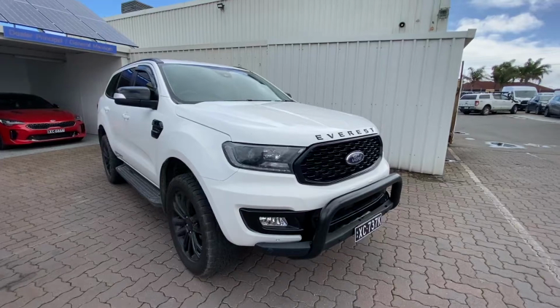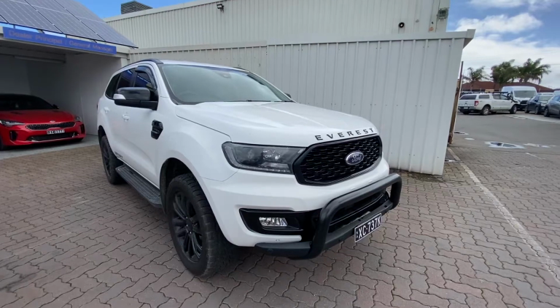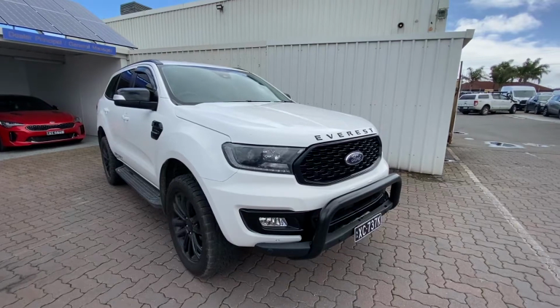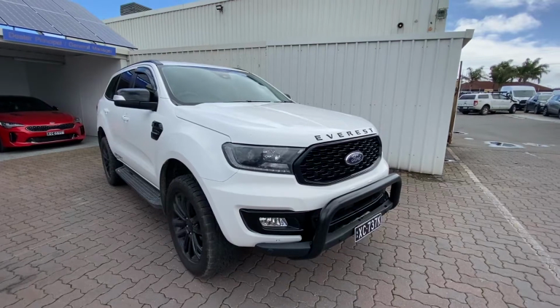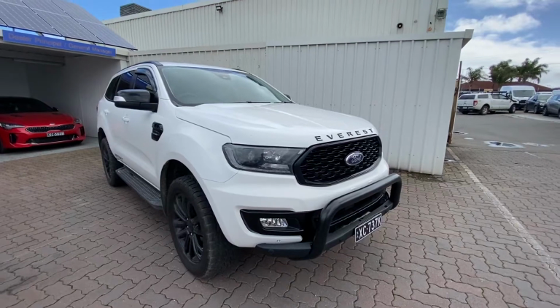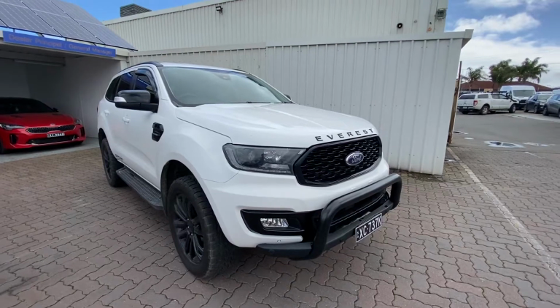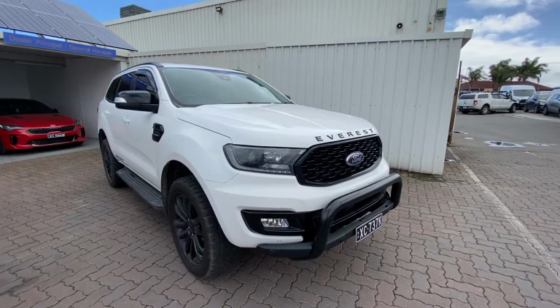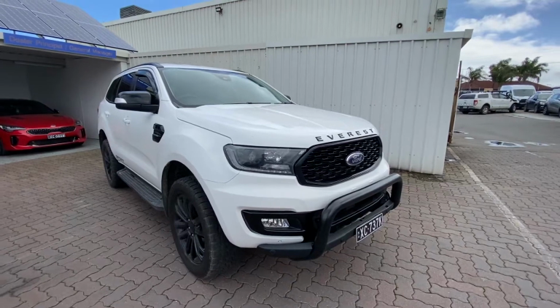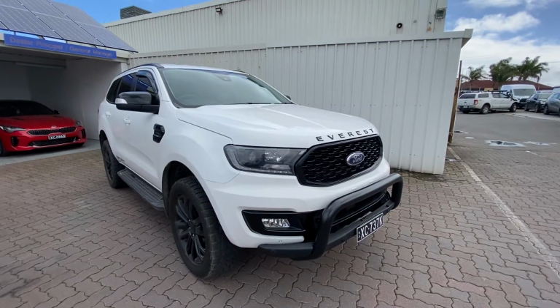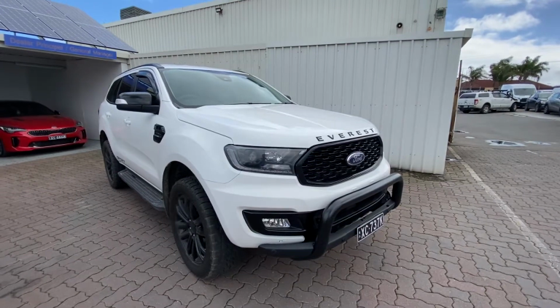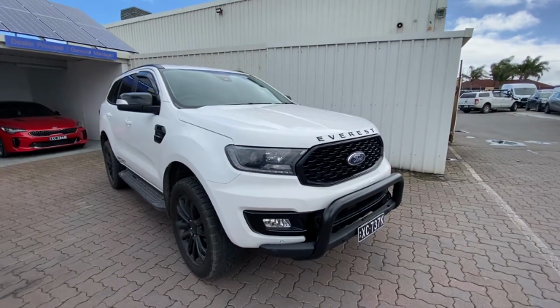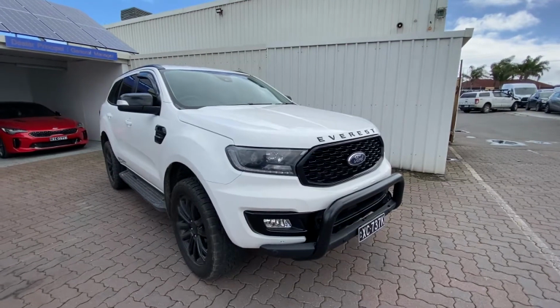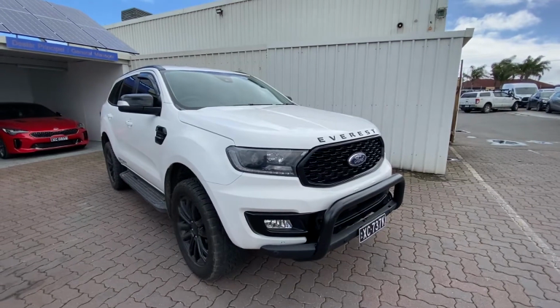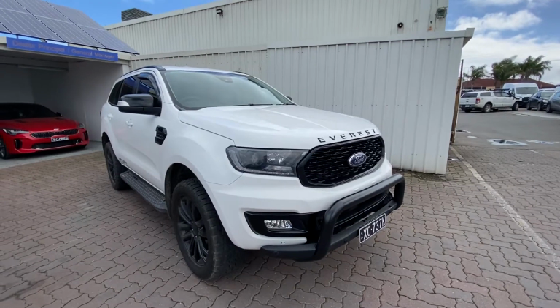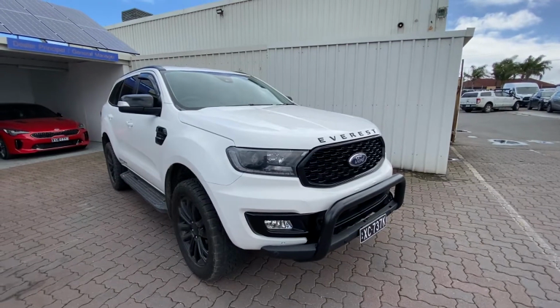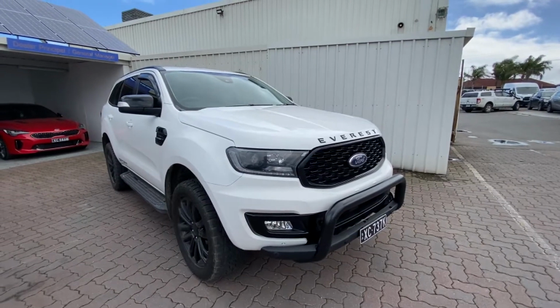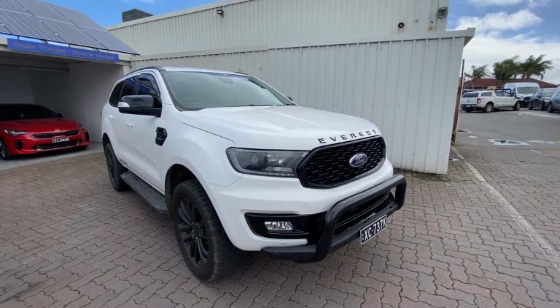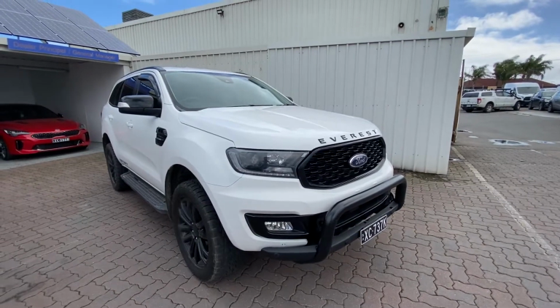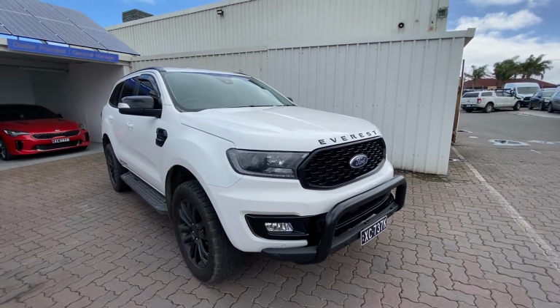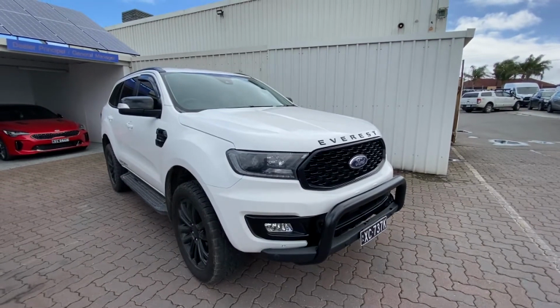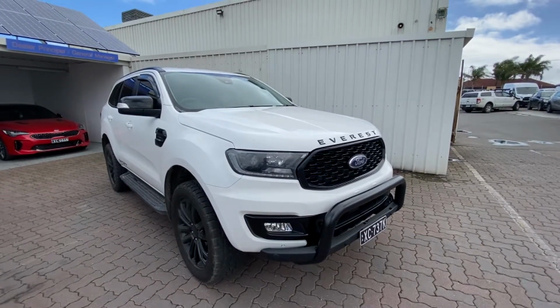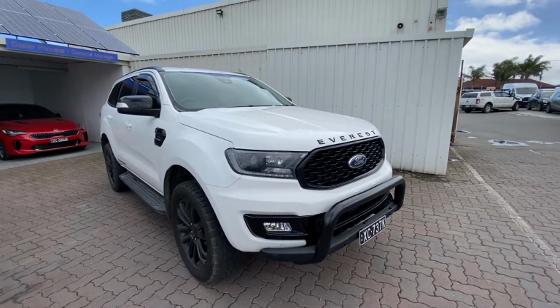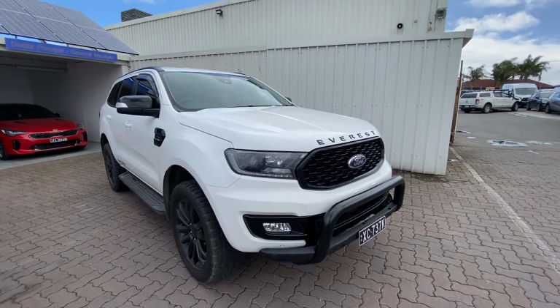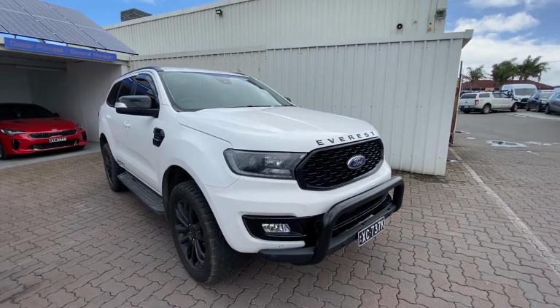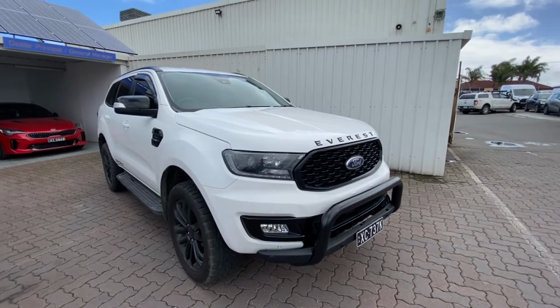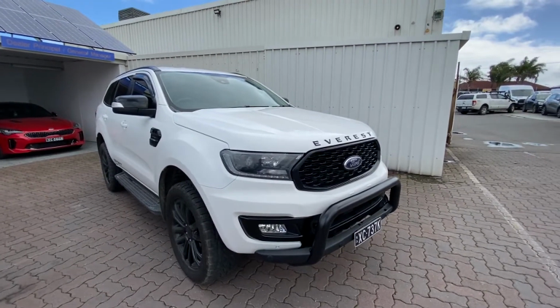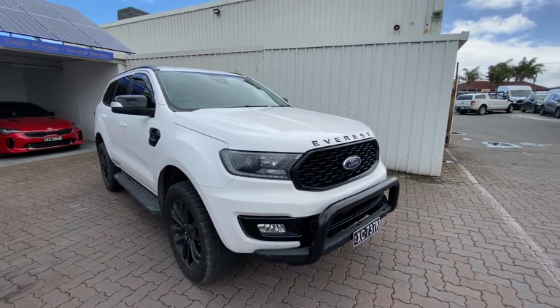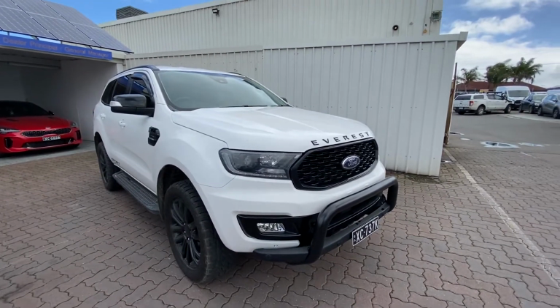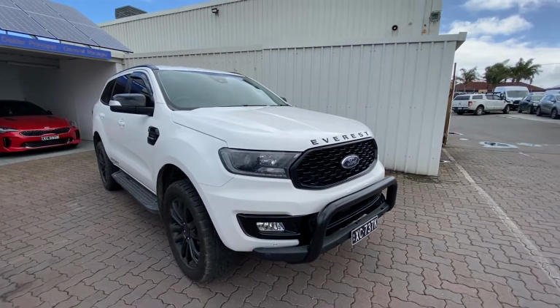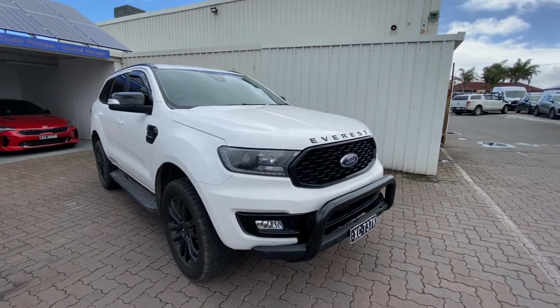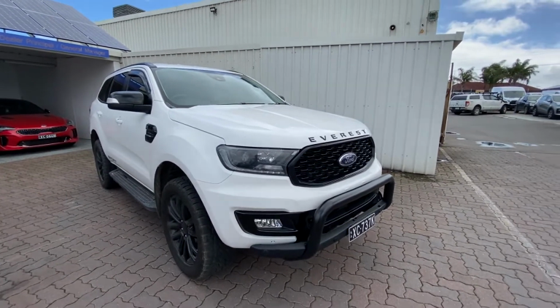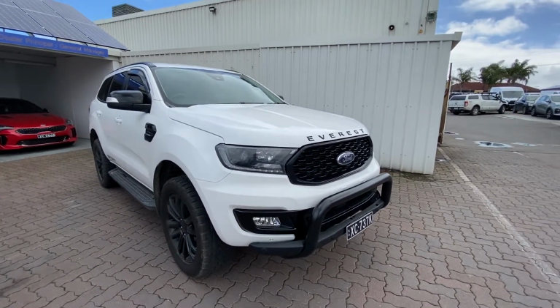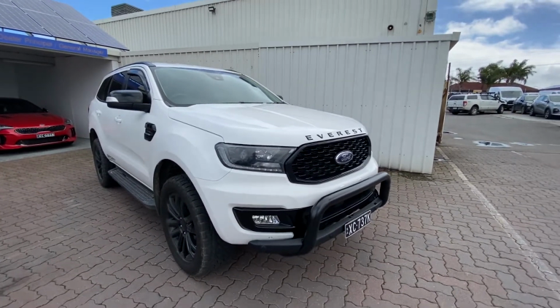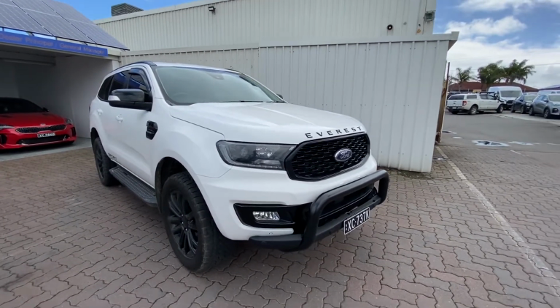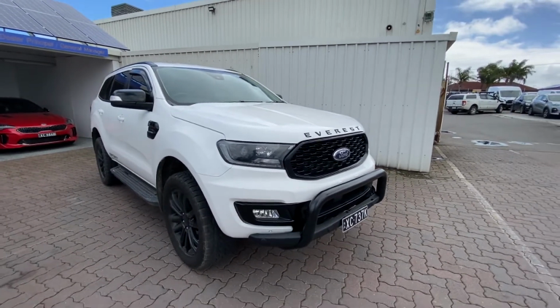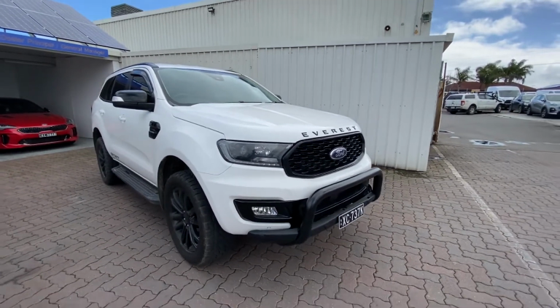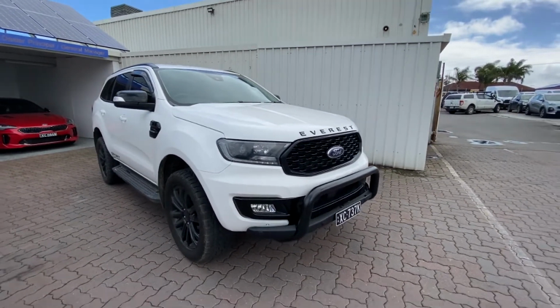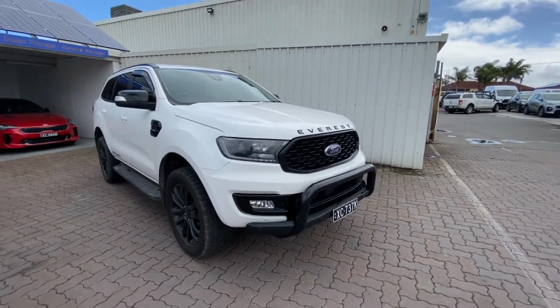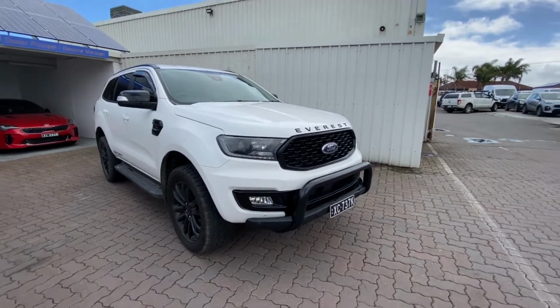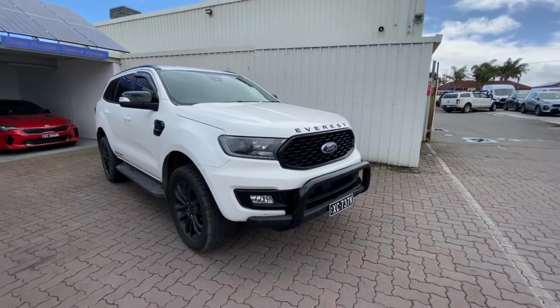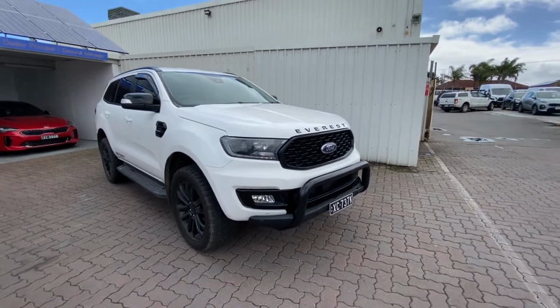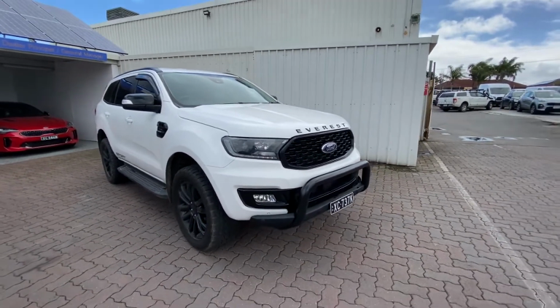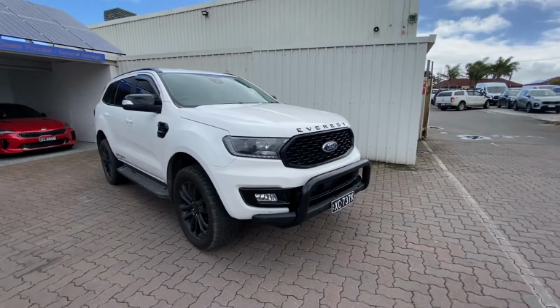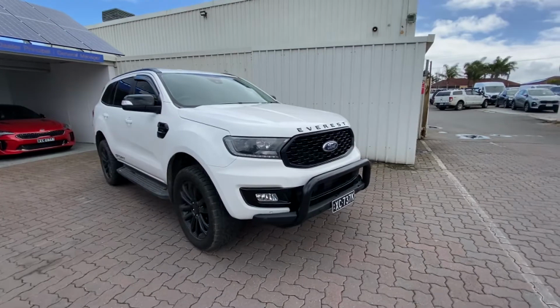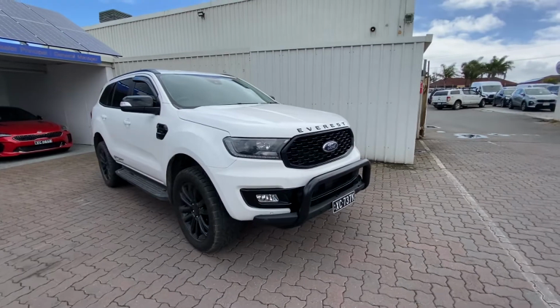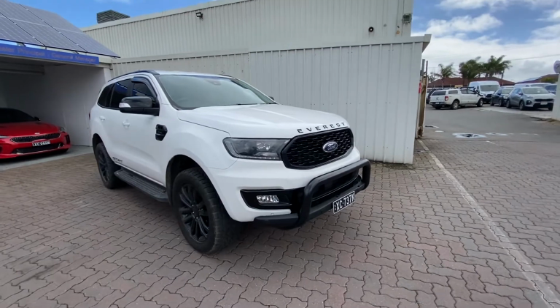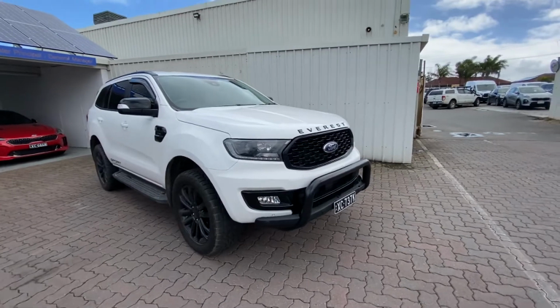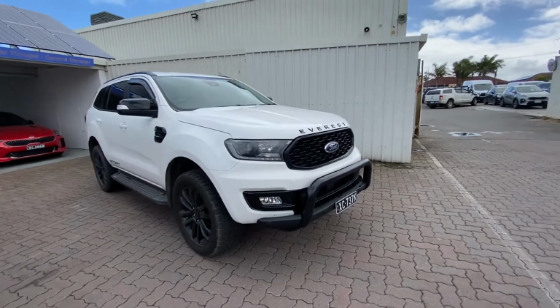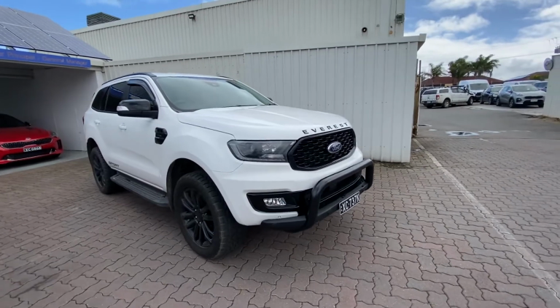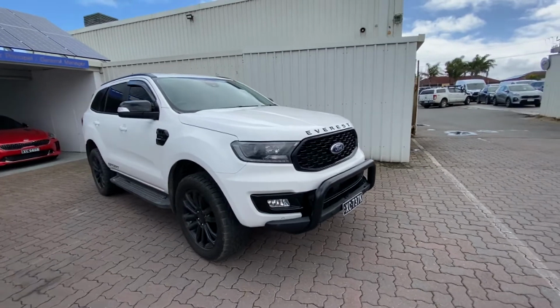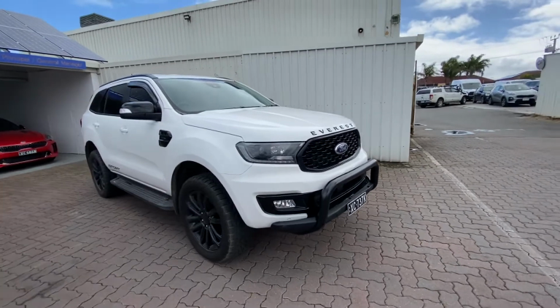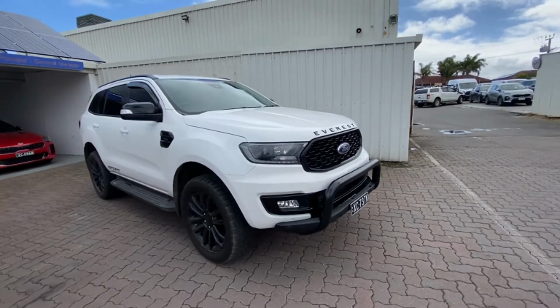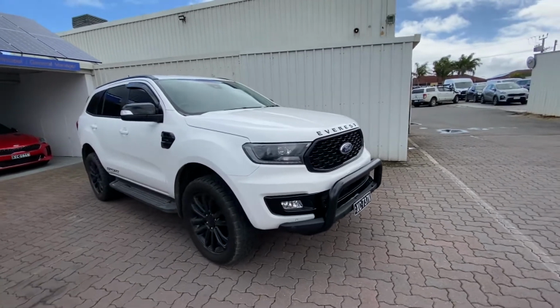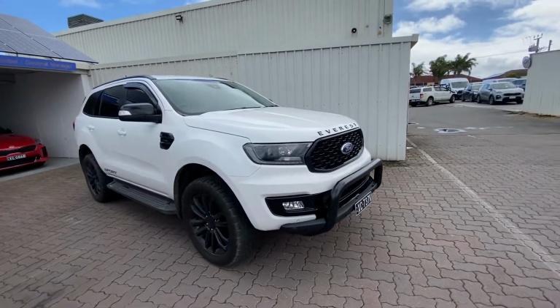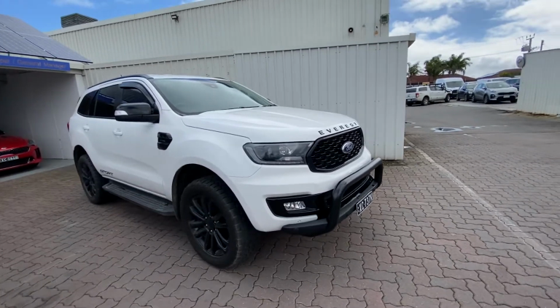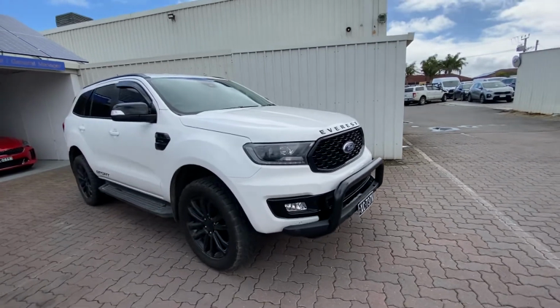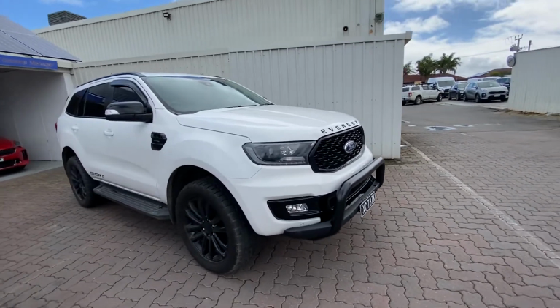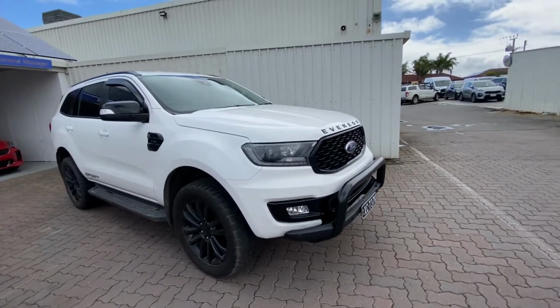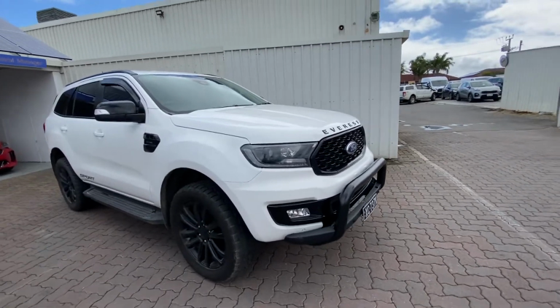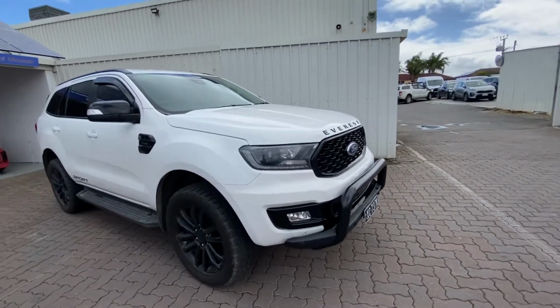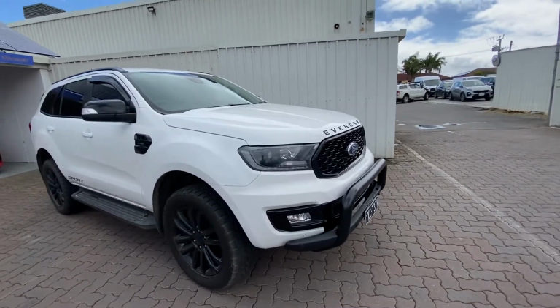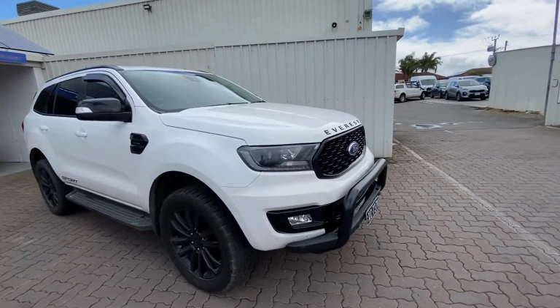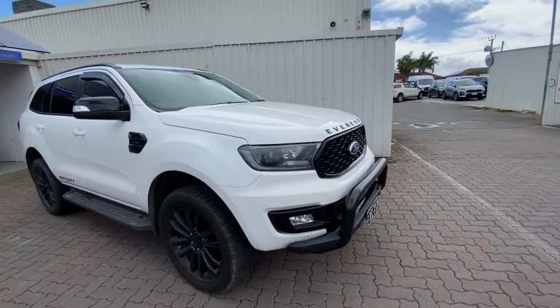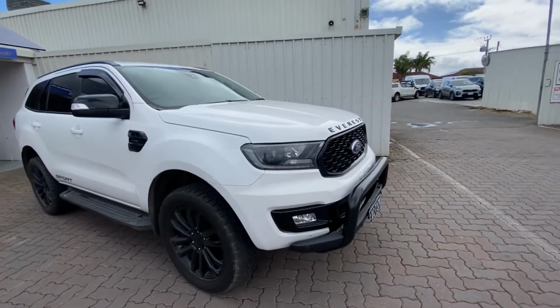Thank you for your inquiry on our Everest Sport. As discussed, our black one has now sold, but we do have this white Everest Sport available.